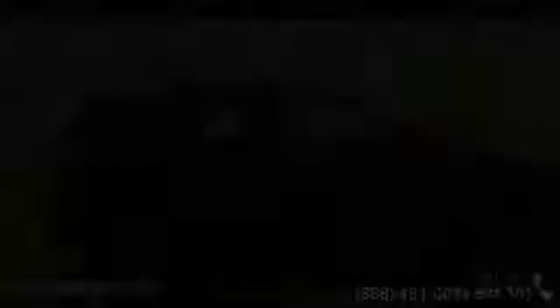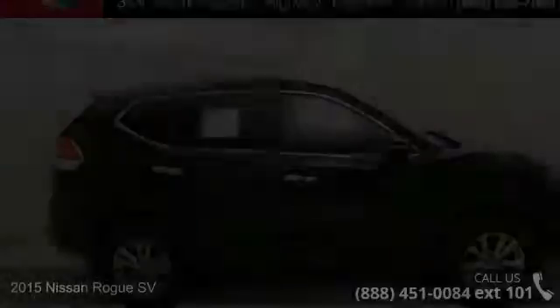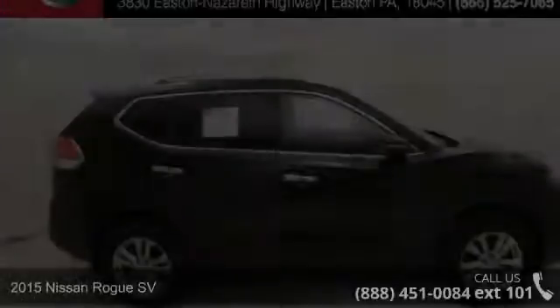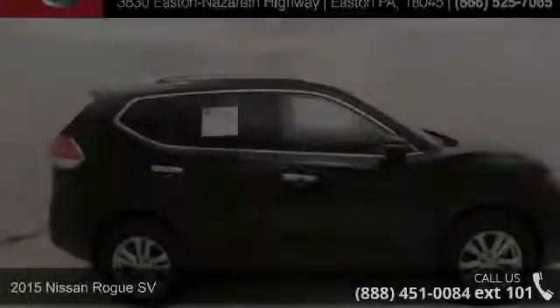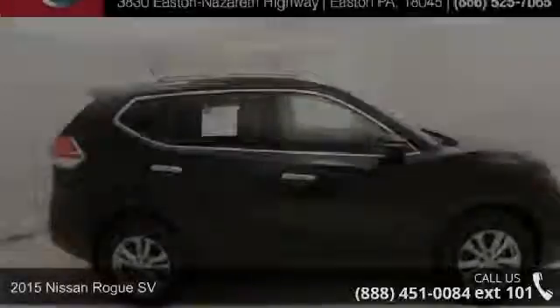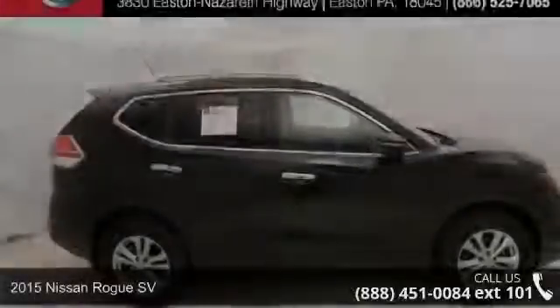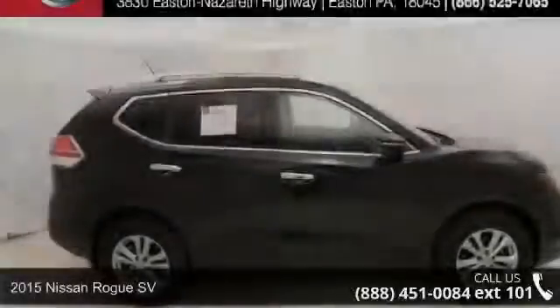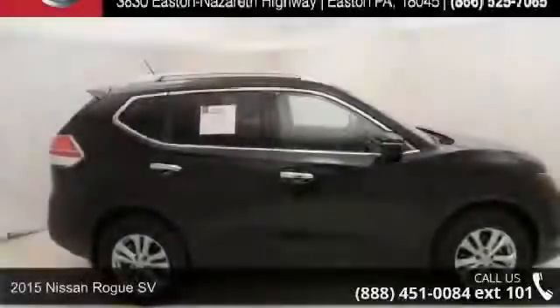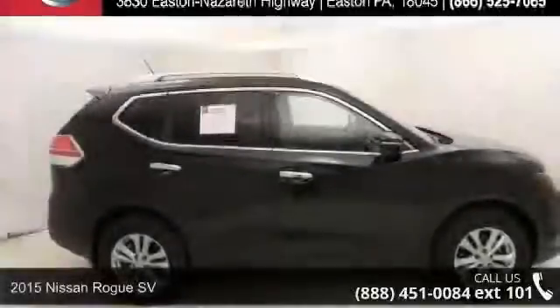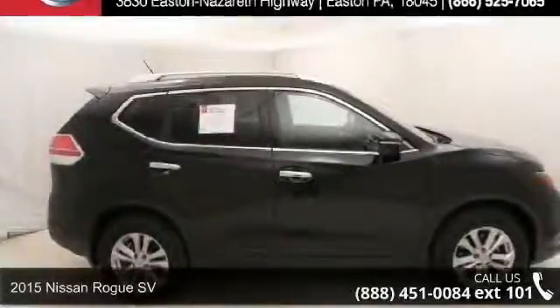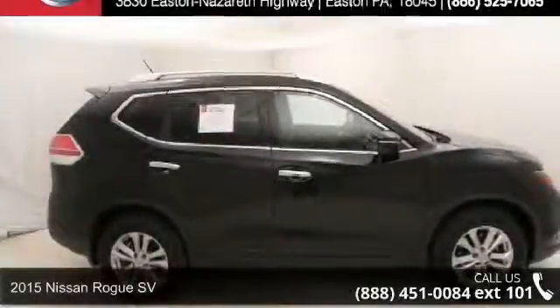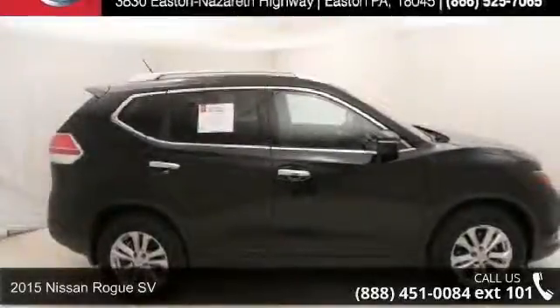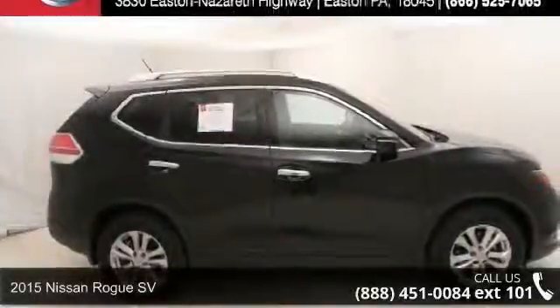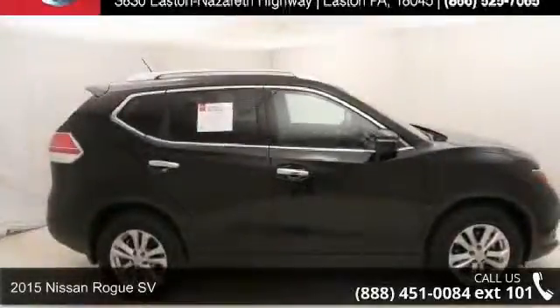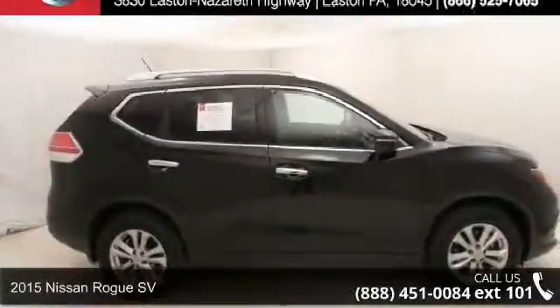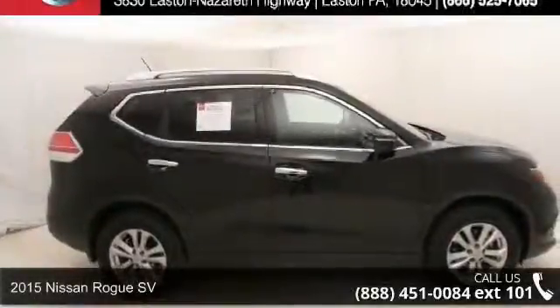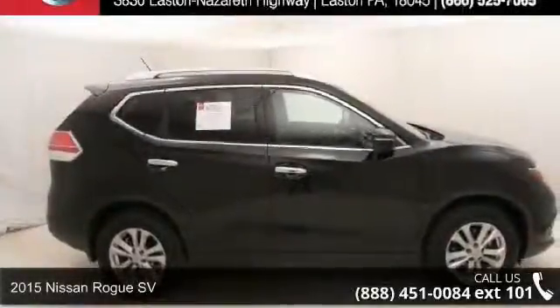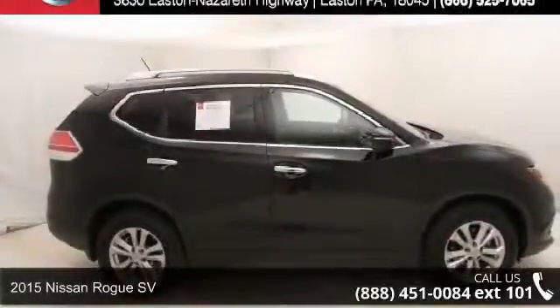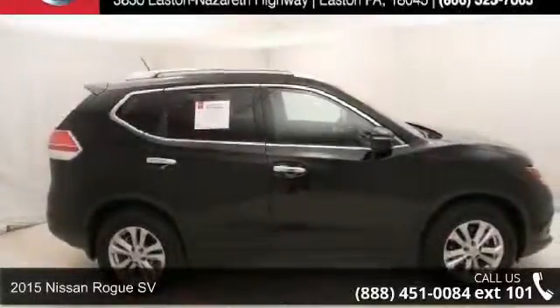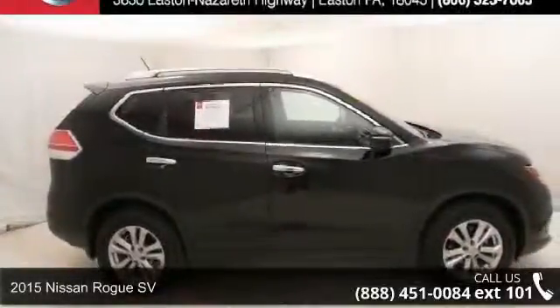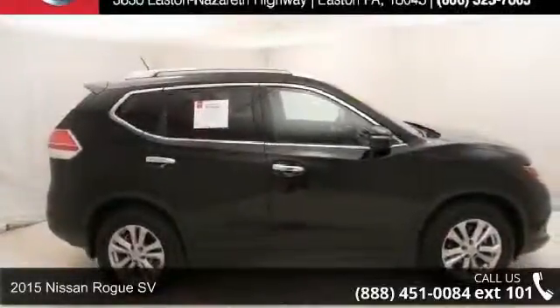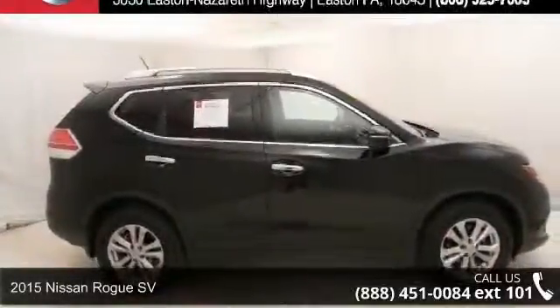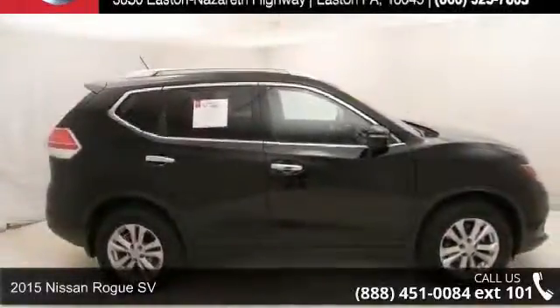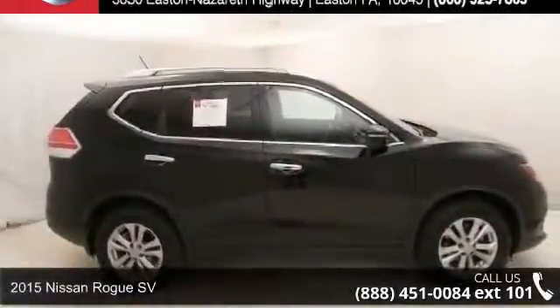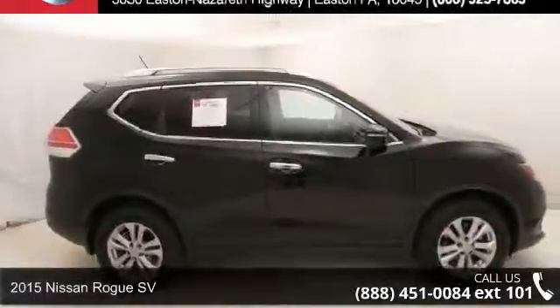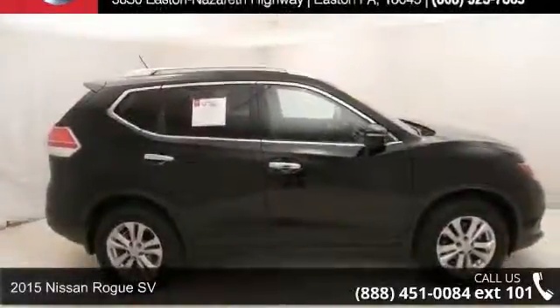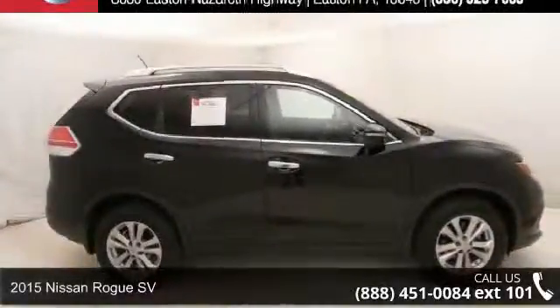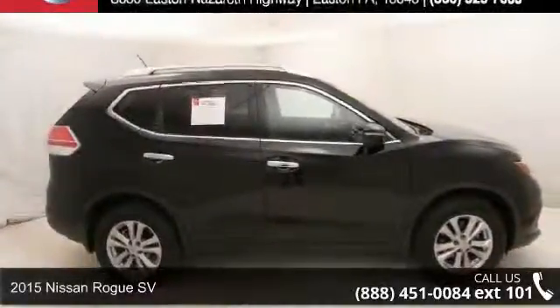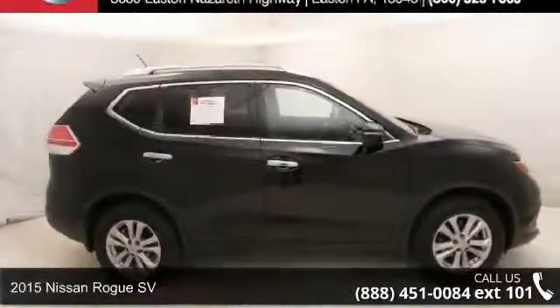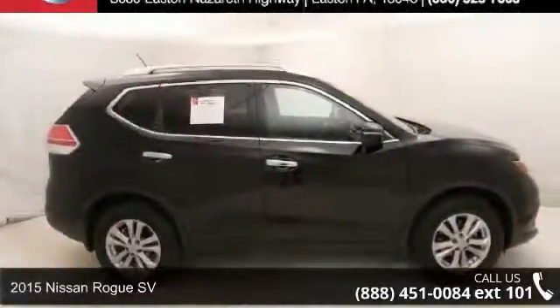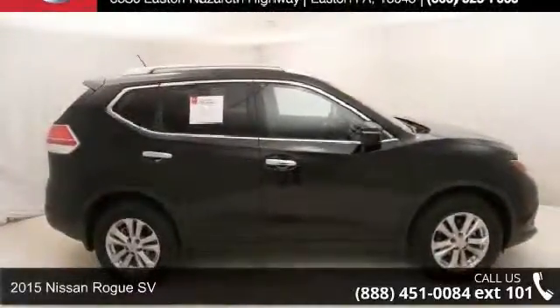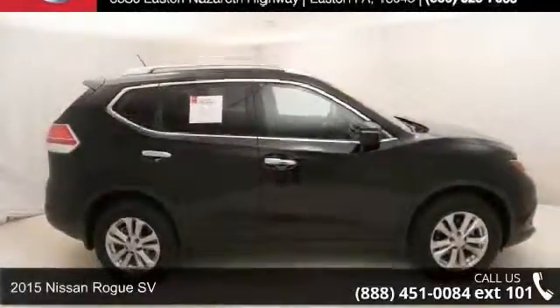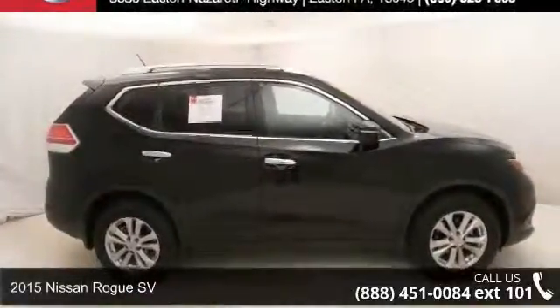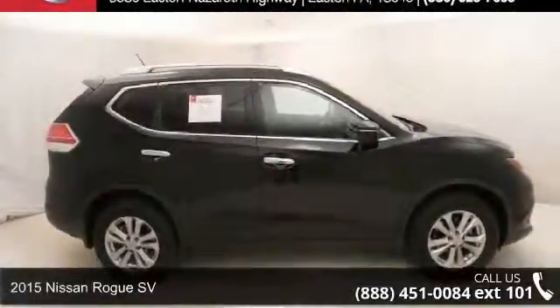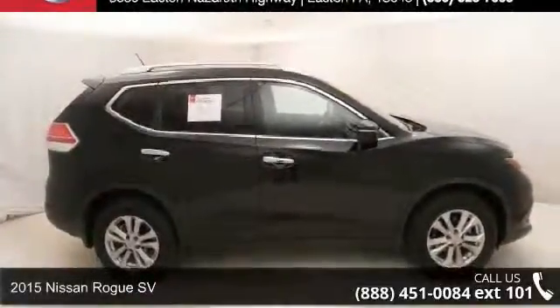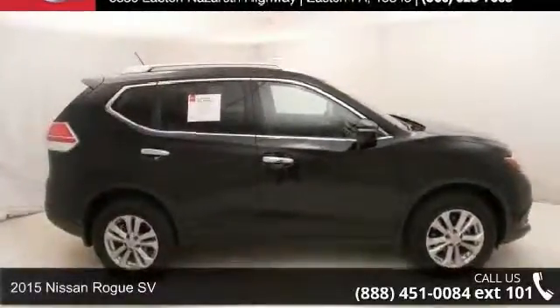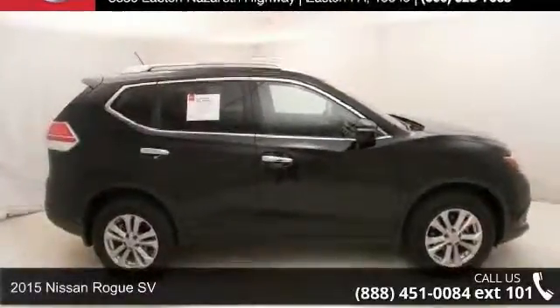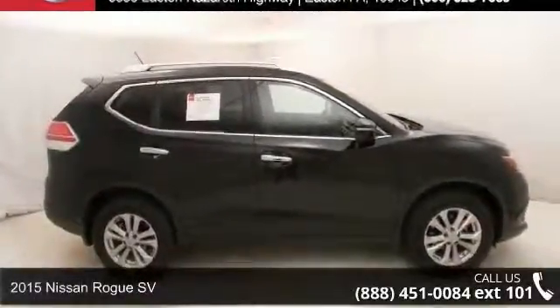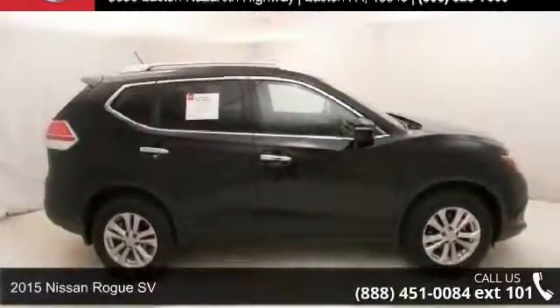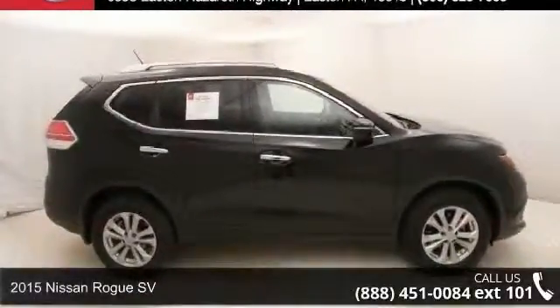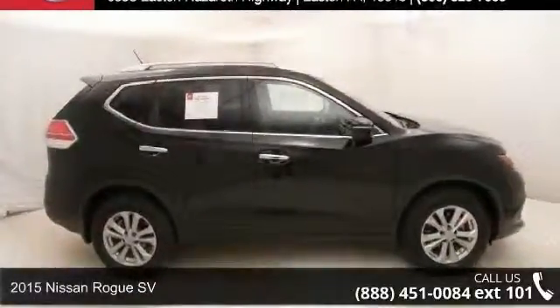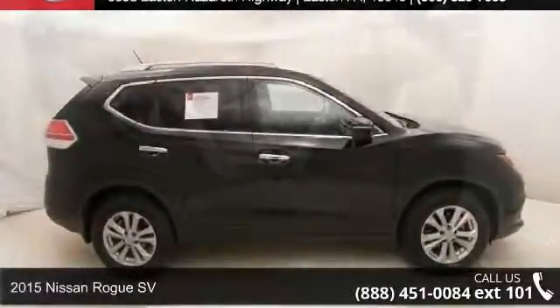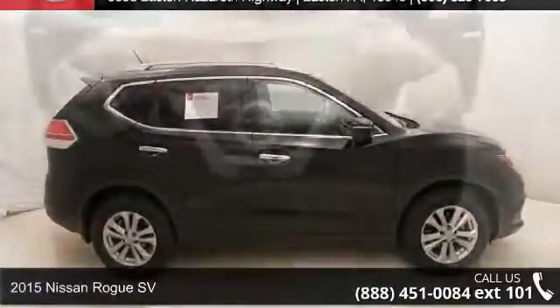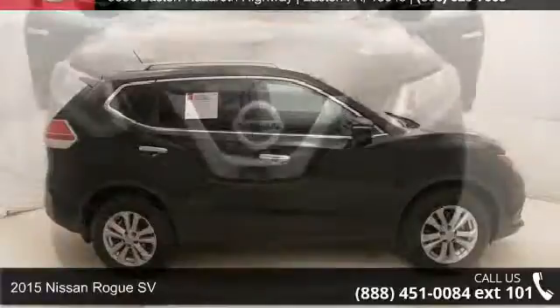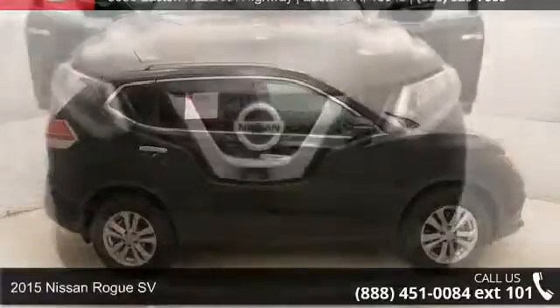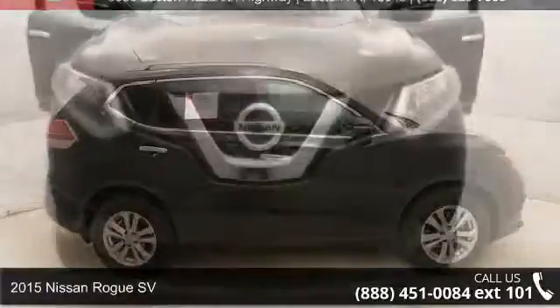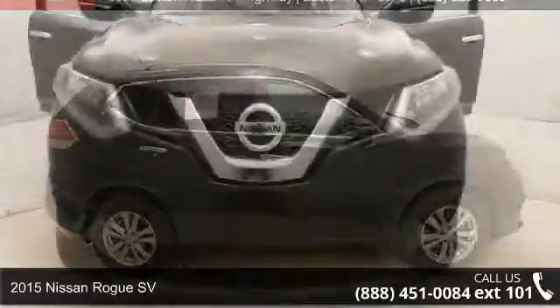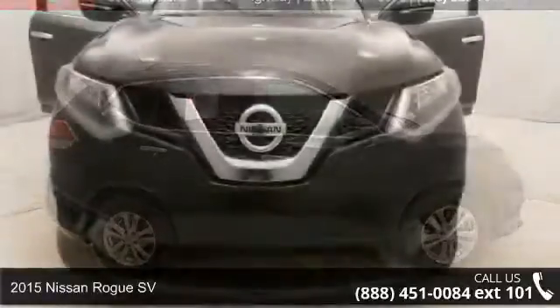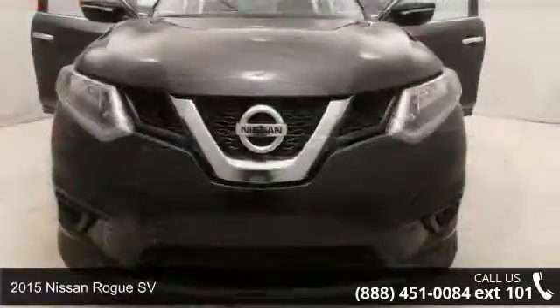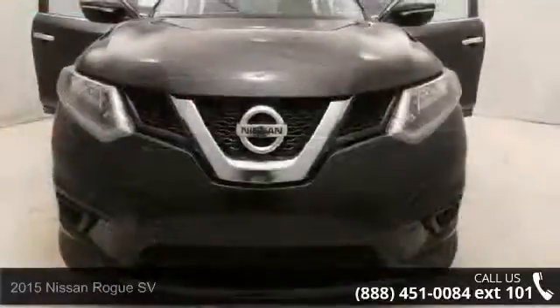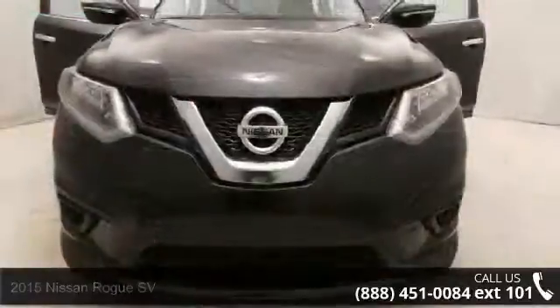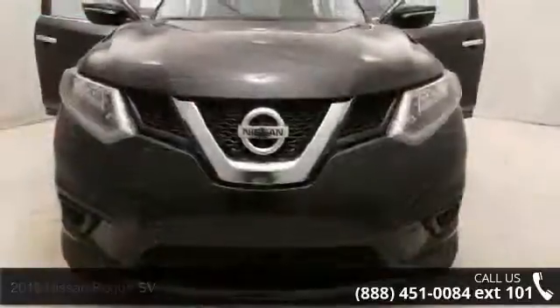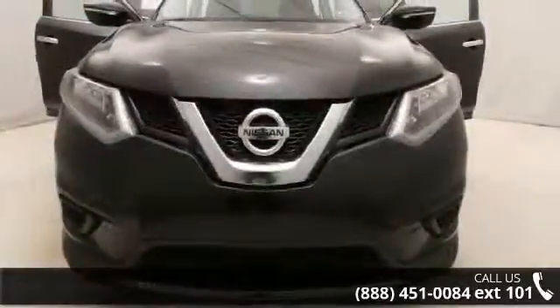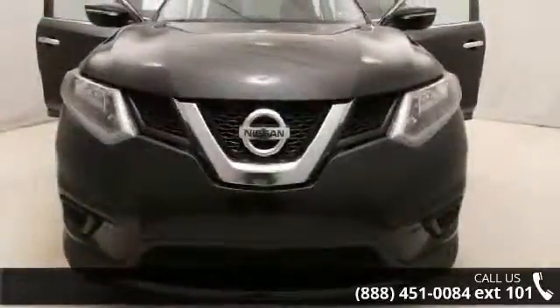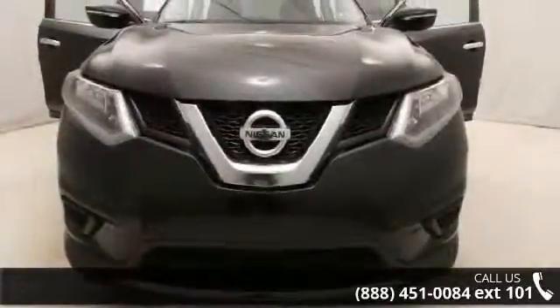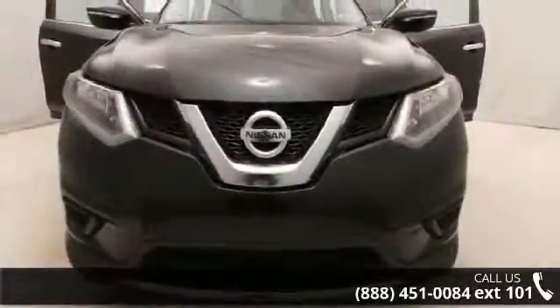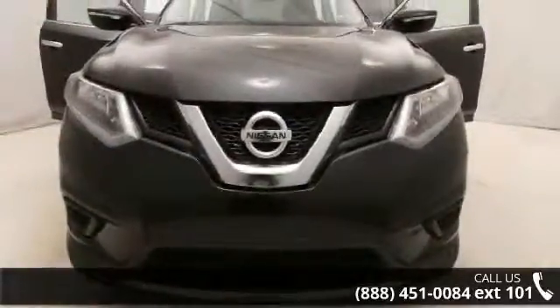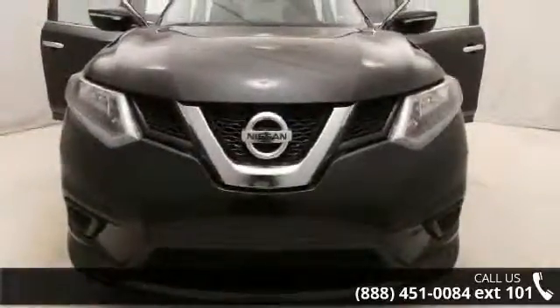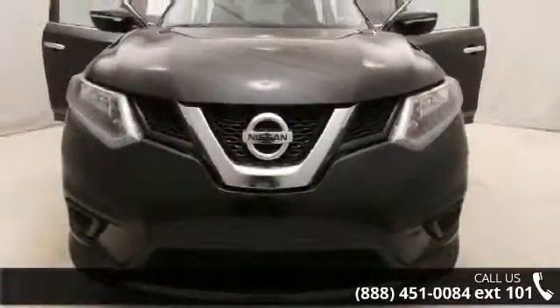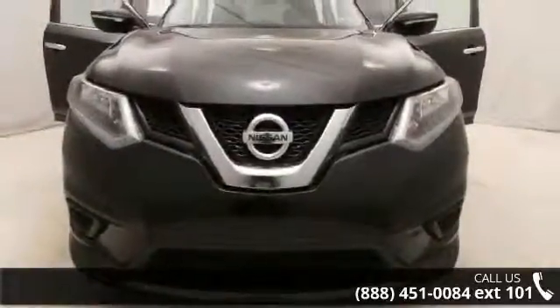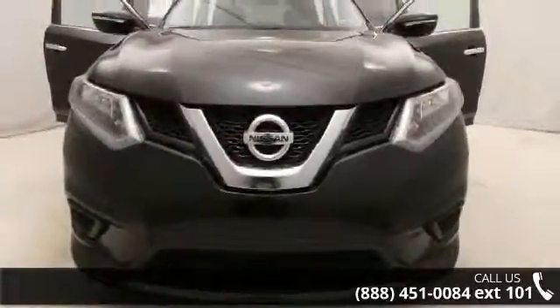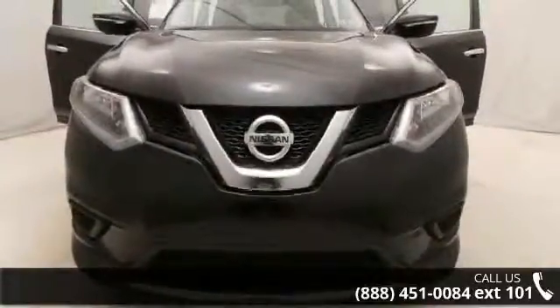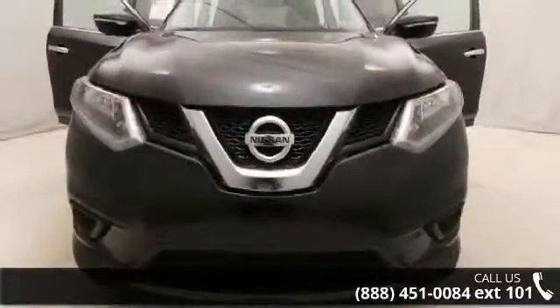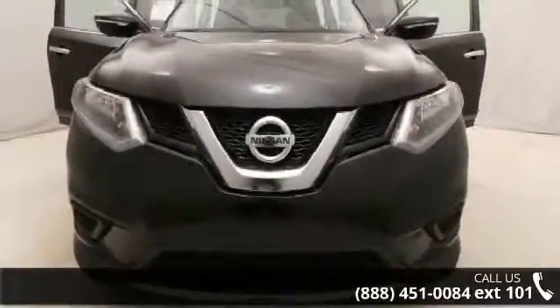Imagine yourself in this 2015 Nissan Rogue SV. If you are looking for a first-rate auto, this one could be yours today.